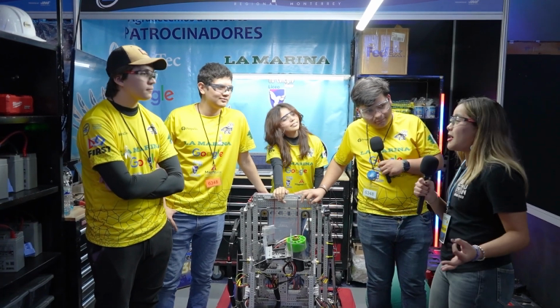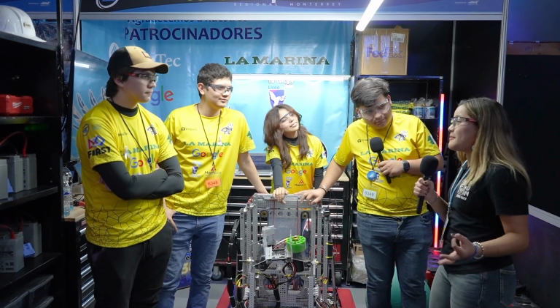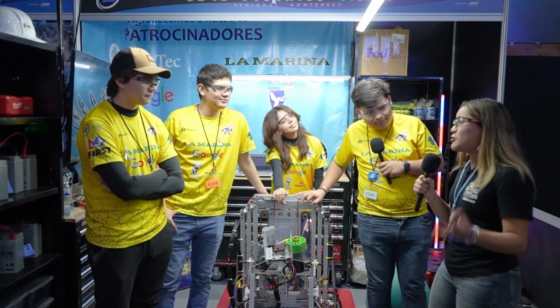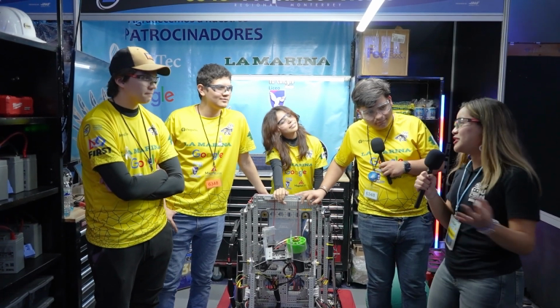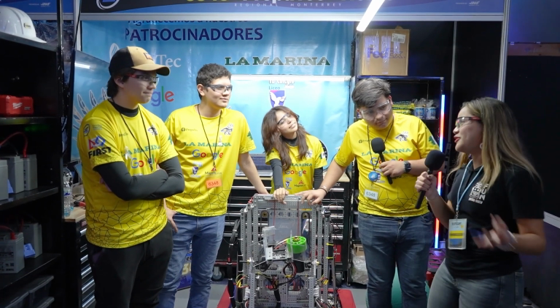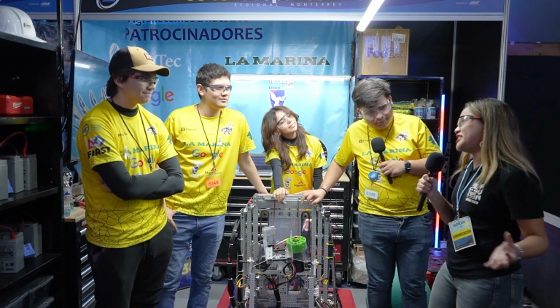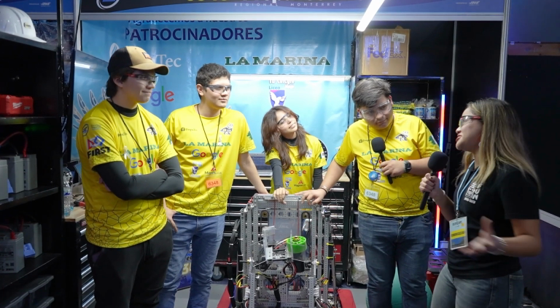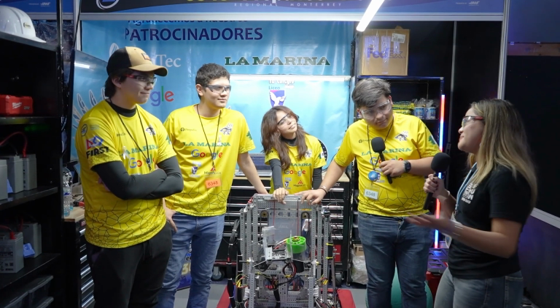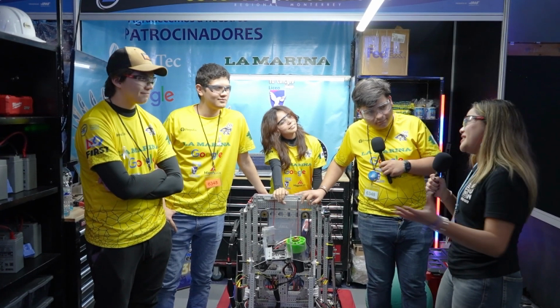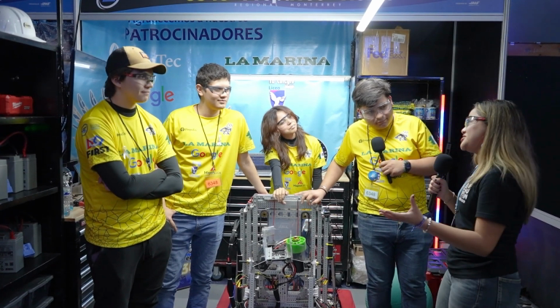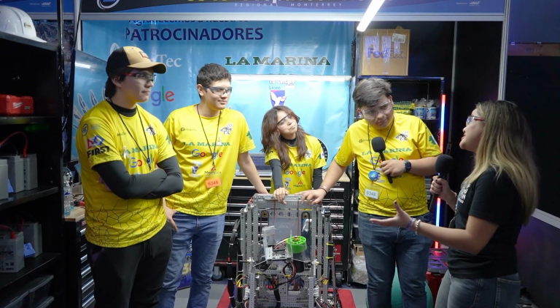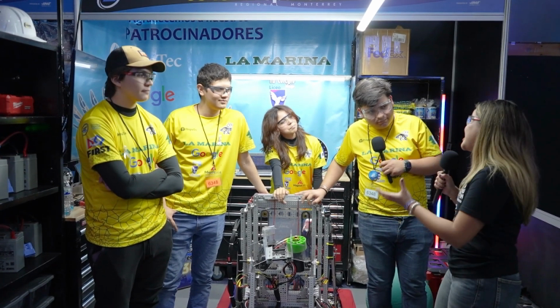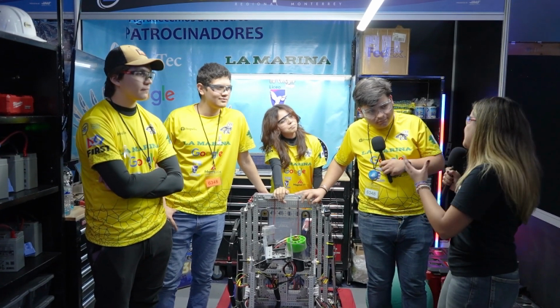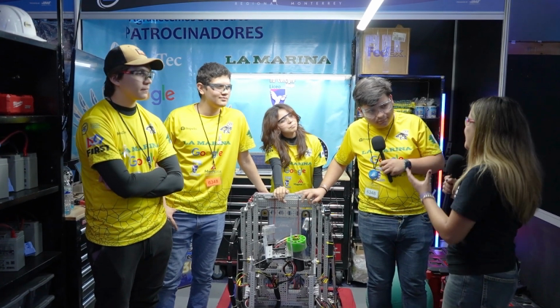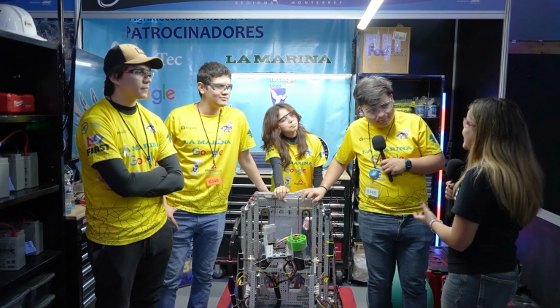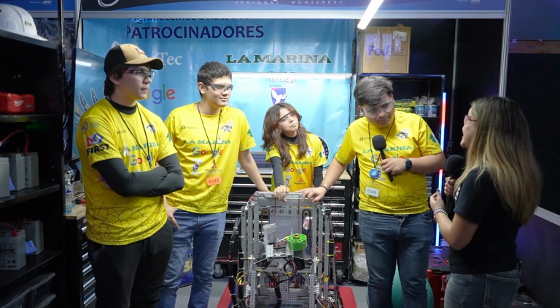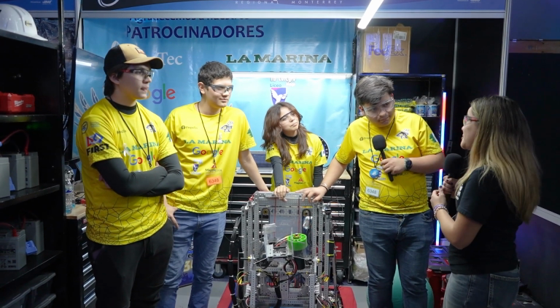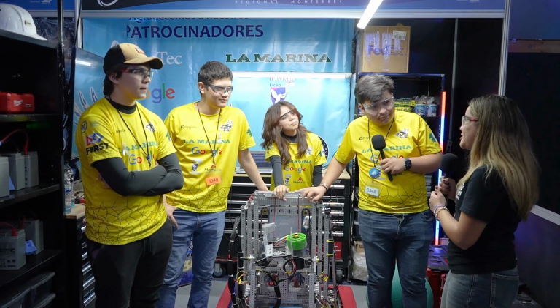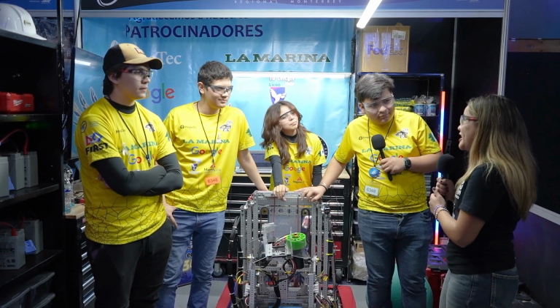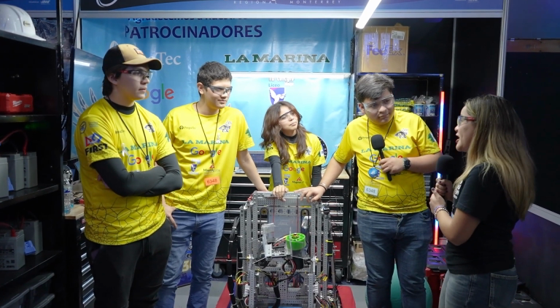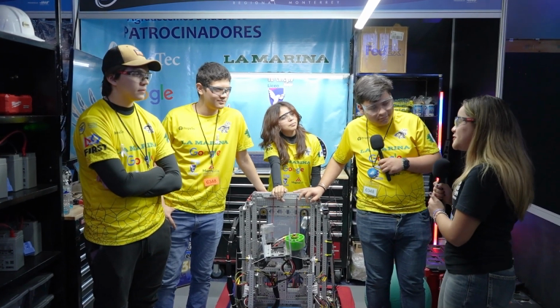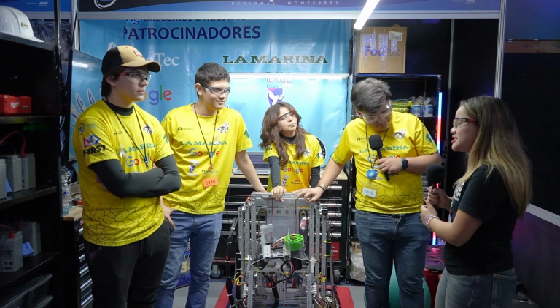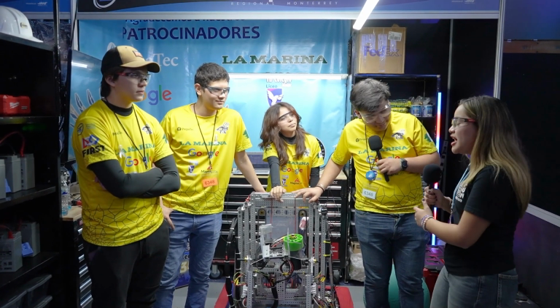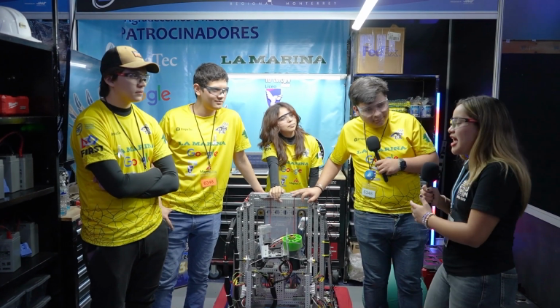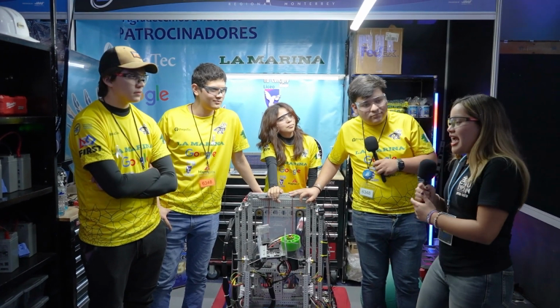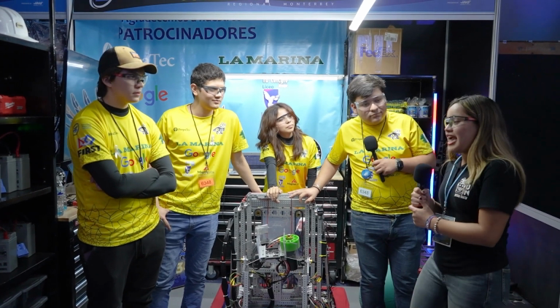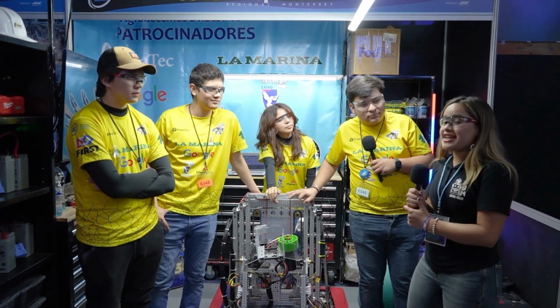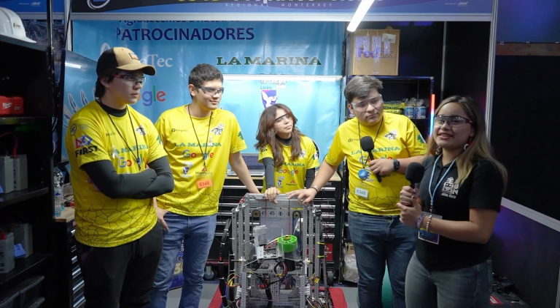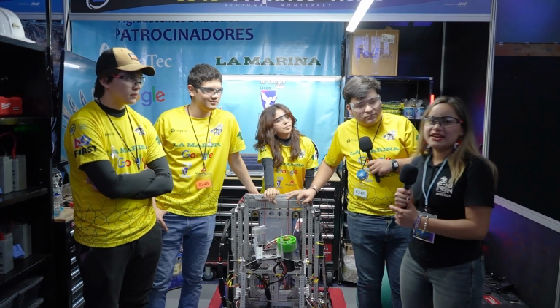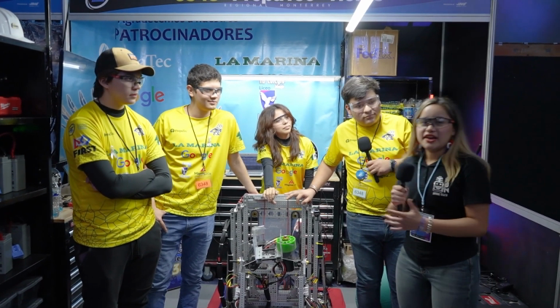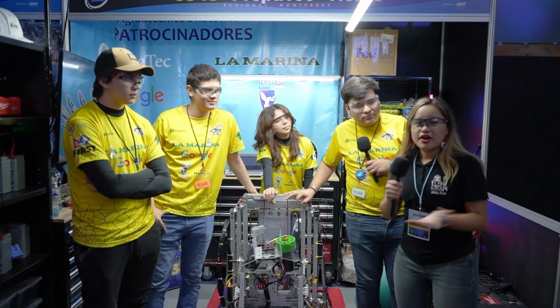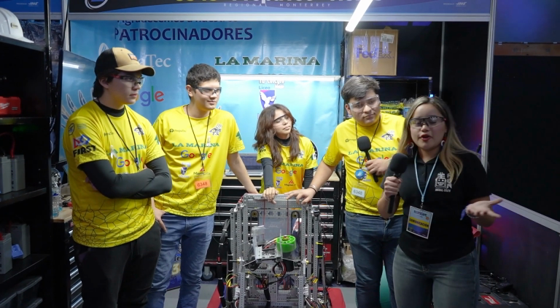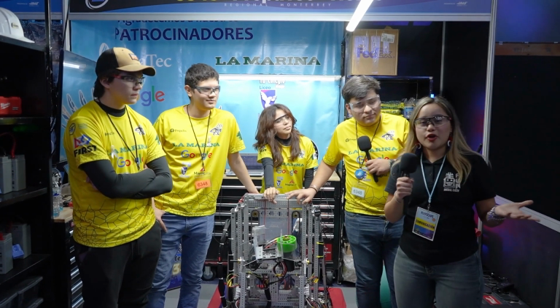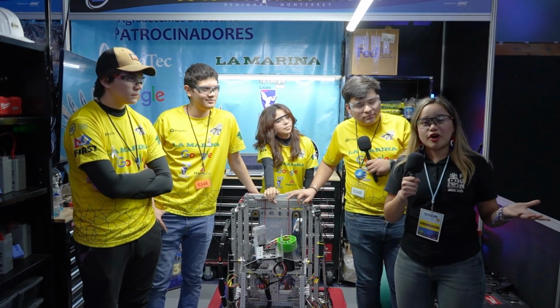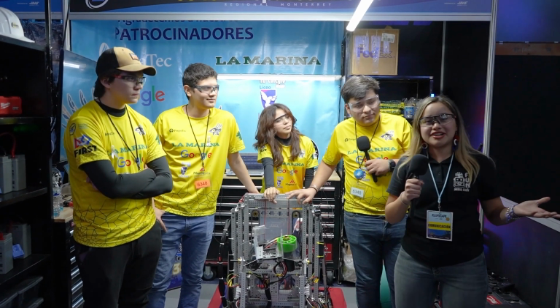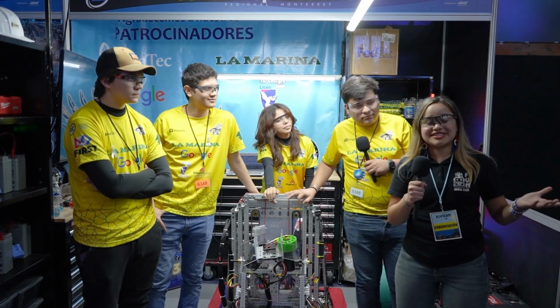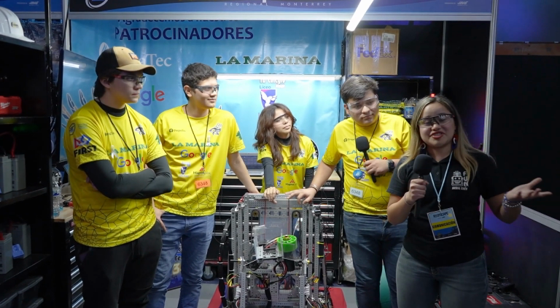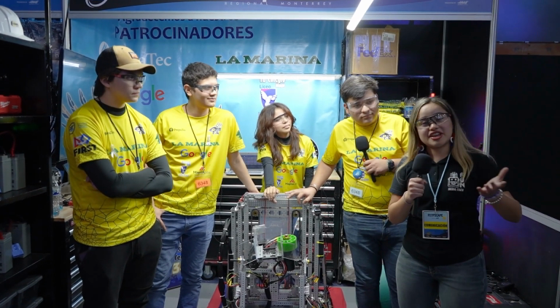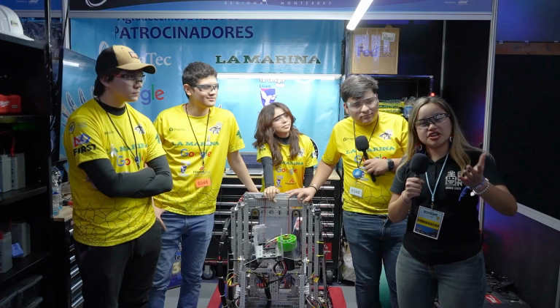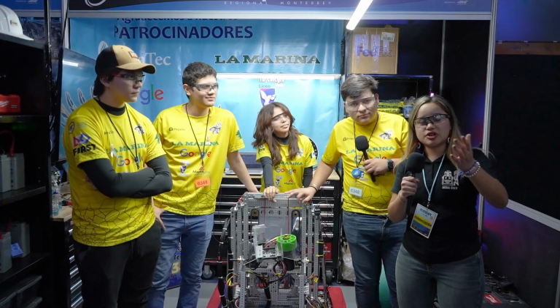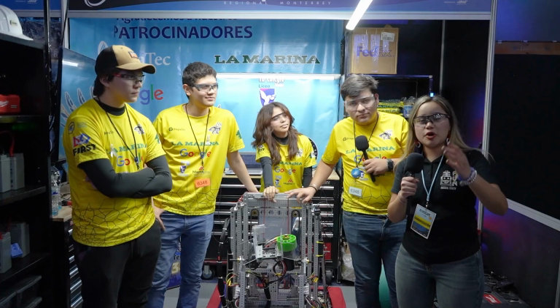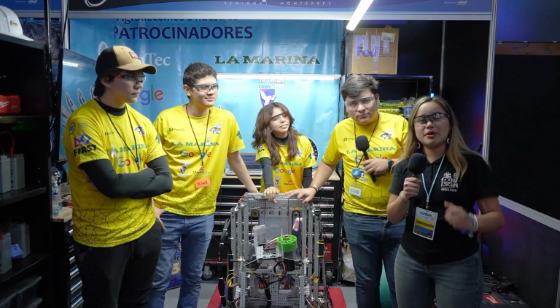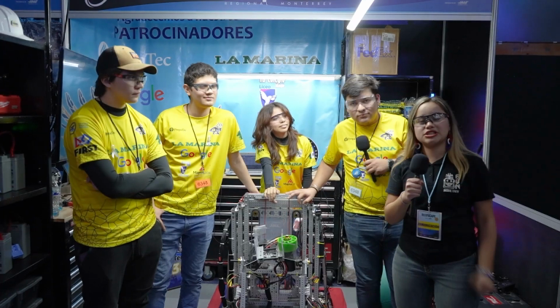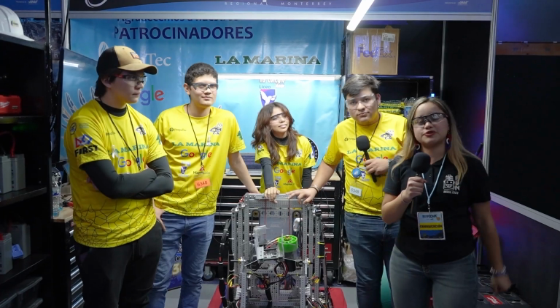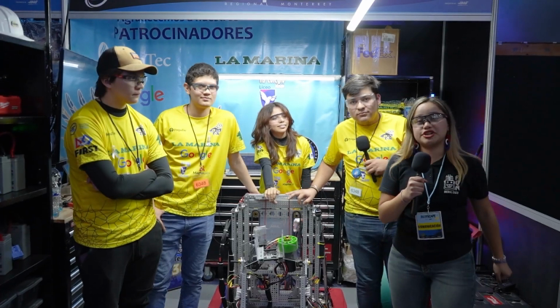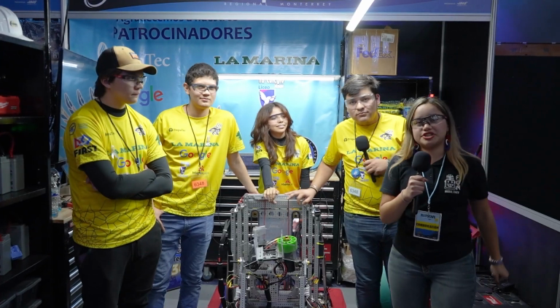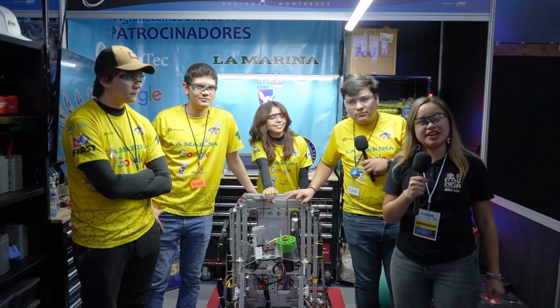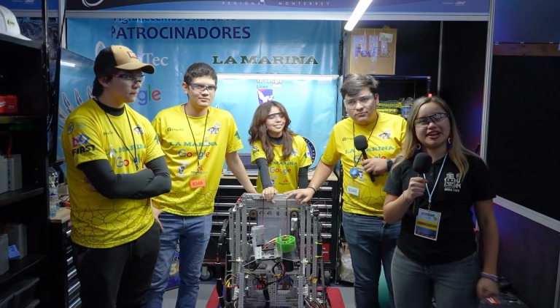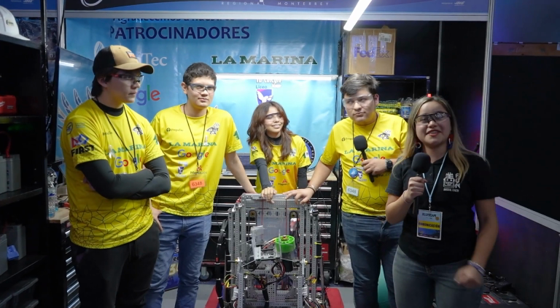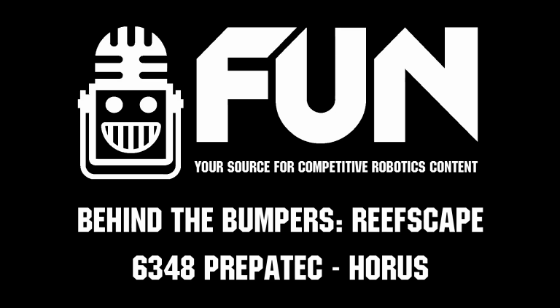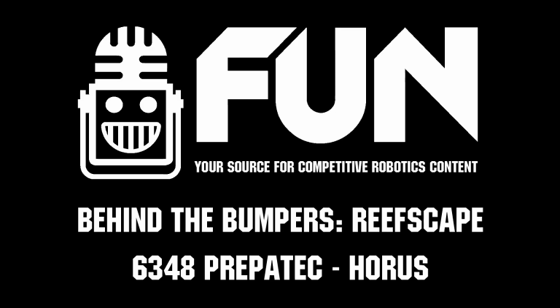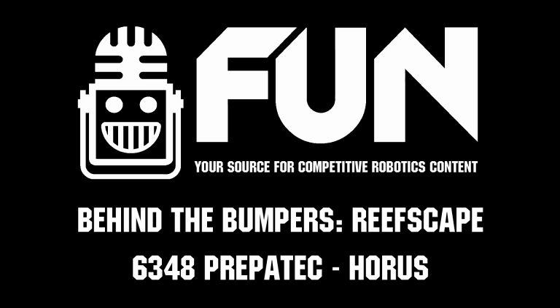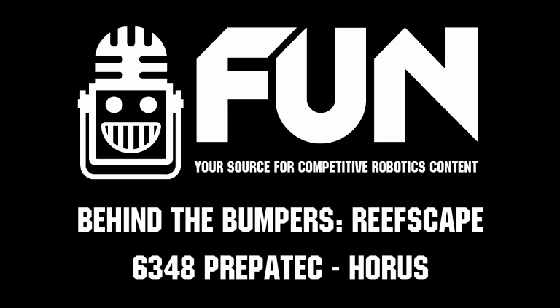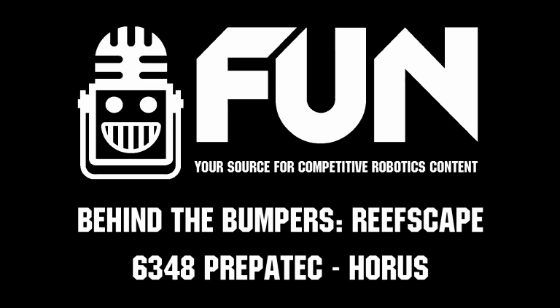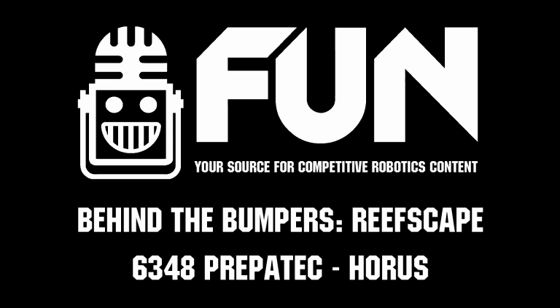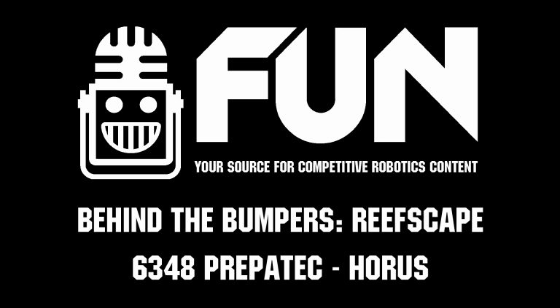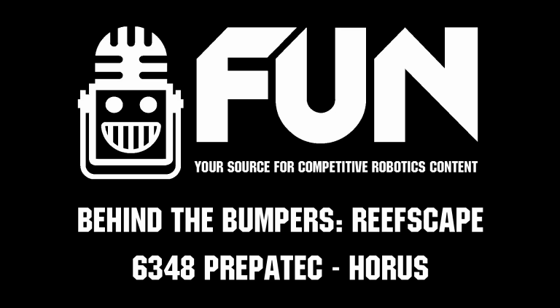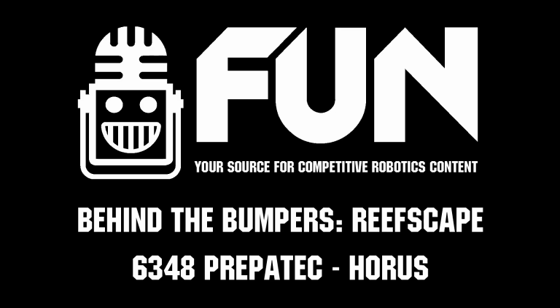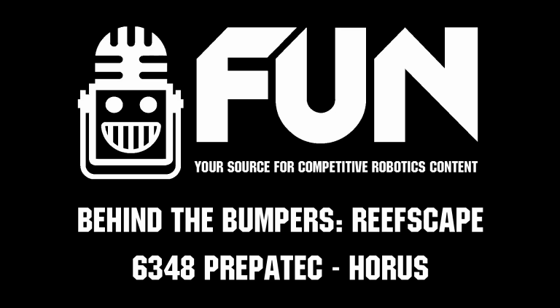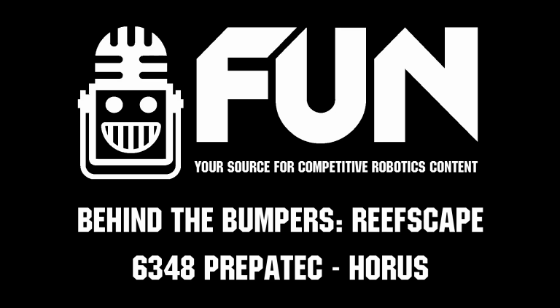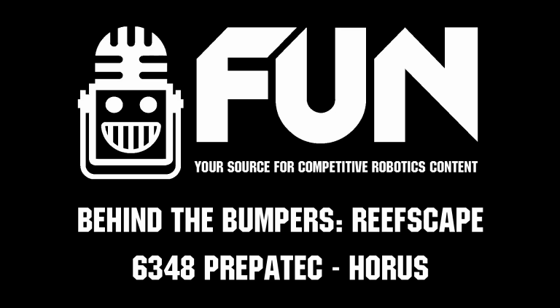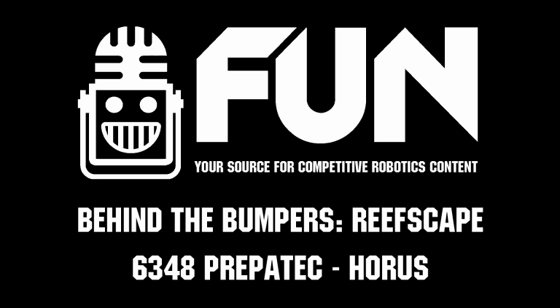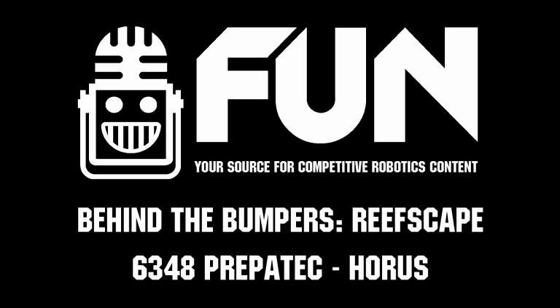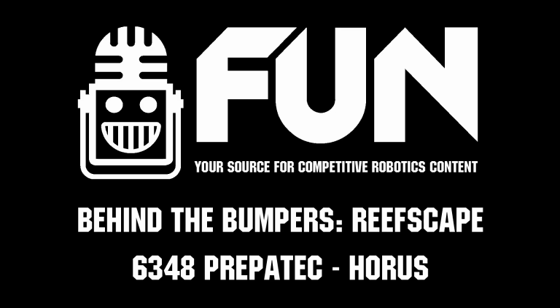We're looking forward to the upcoming qualification matches as well. Of course, thank you so much for tuning in. This was Behind the Bumpers.